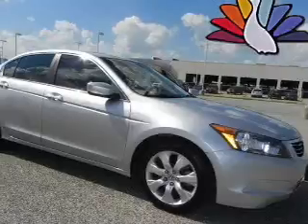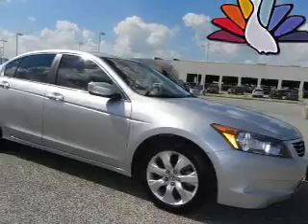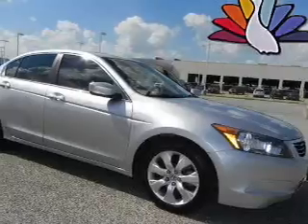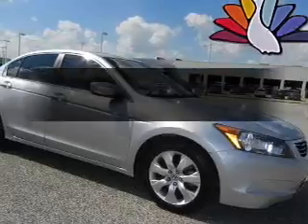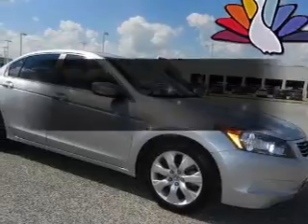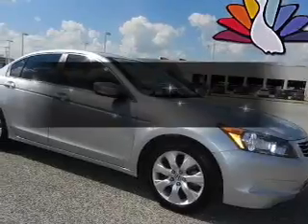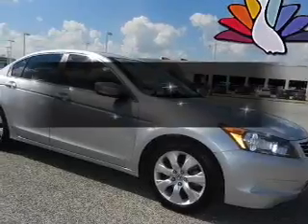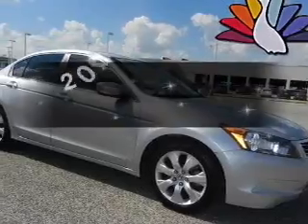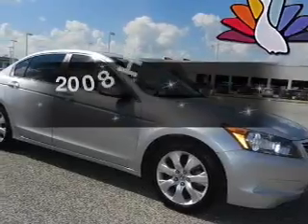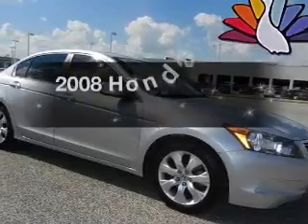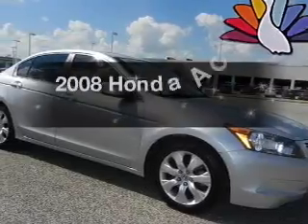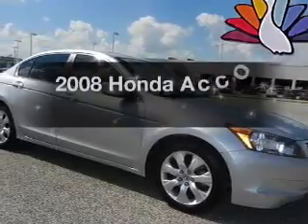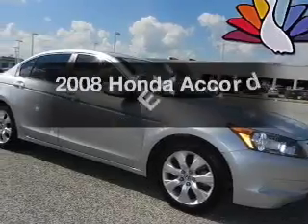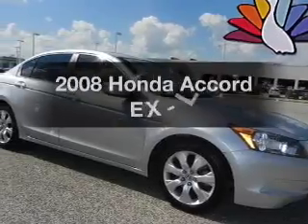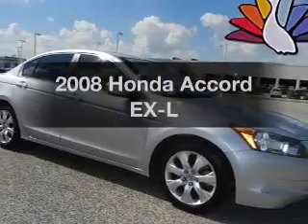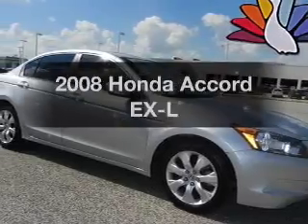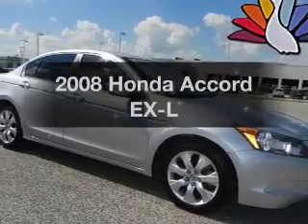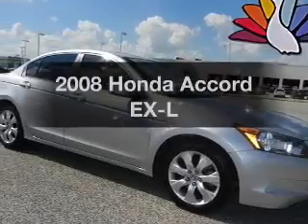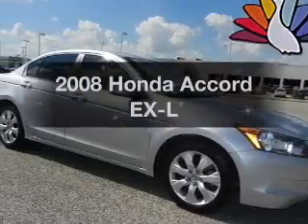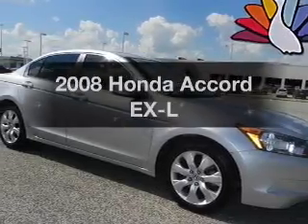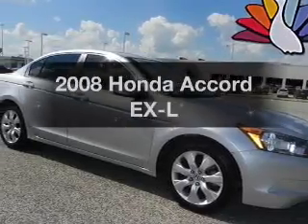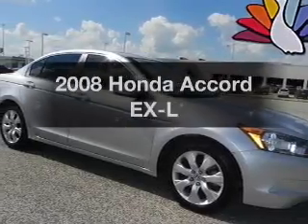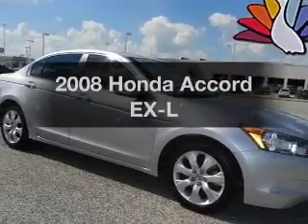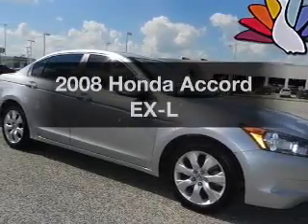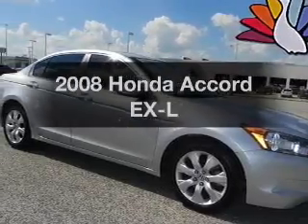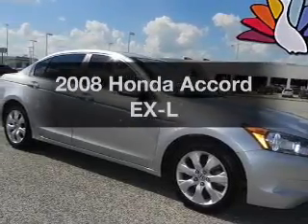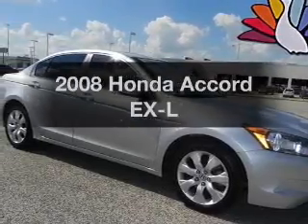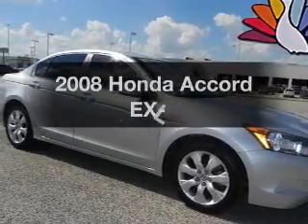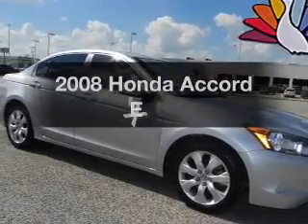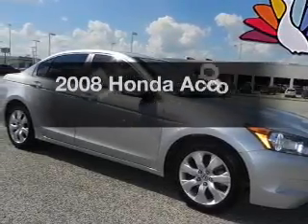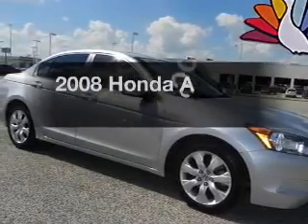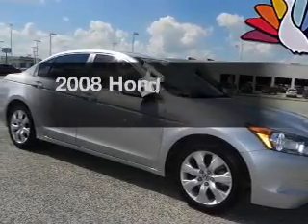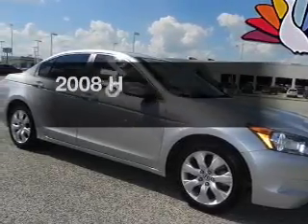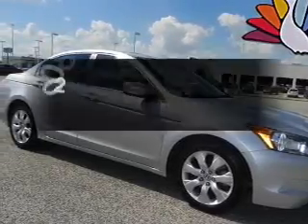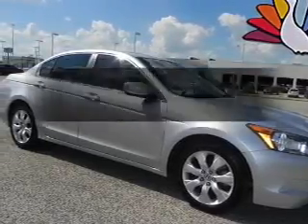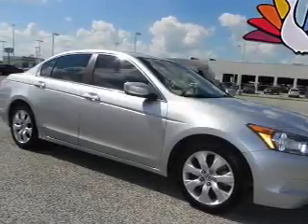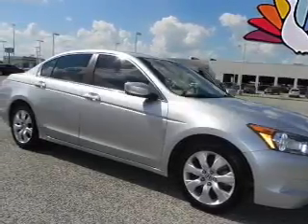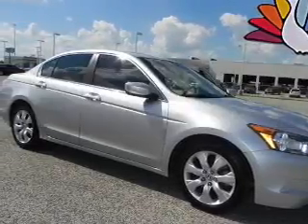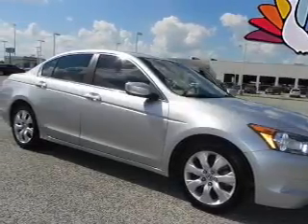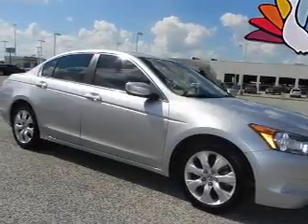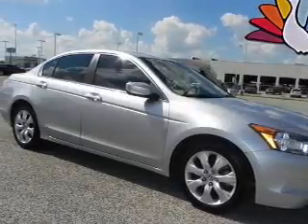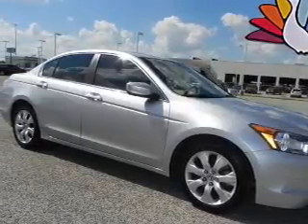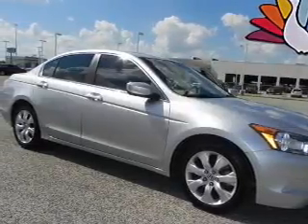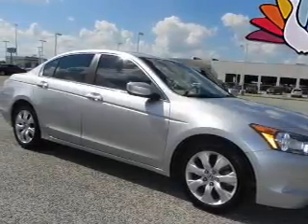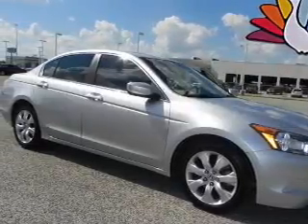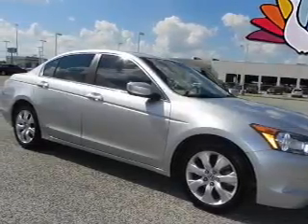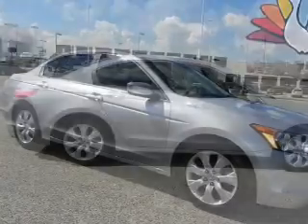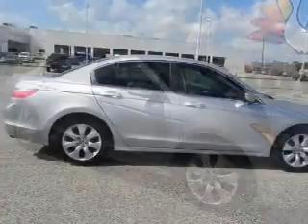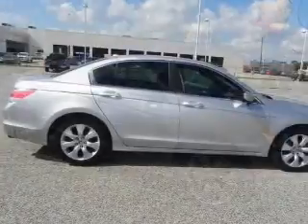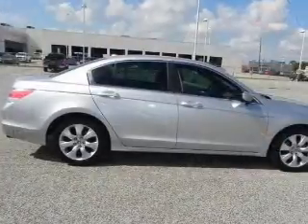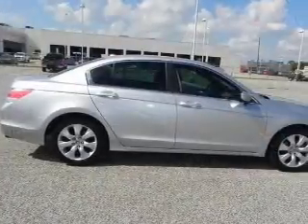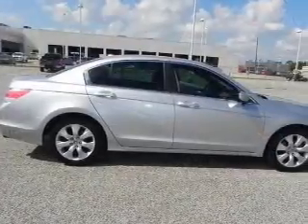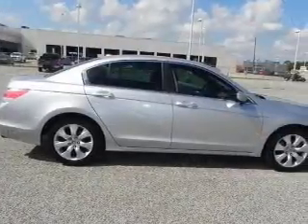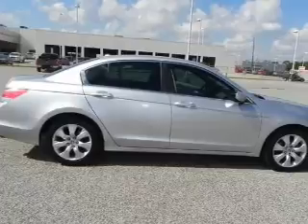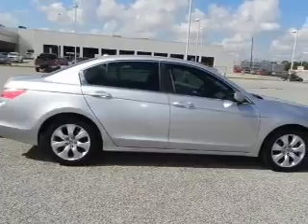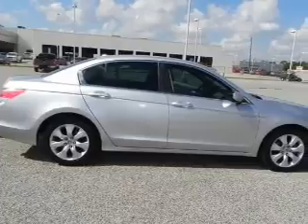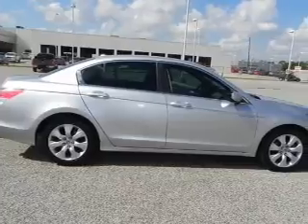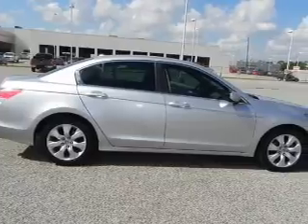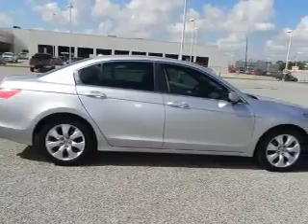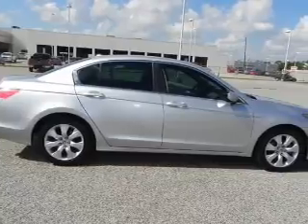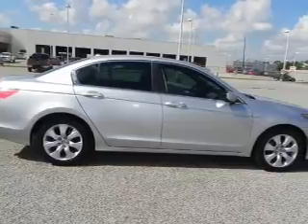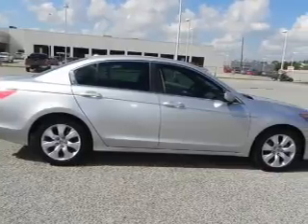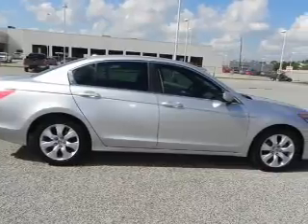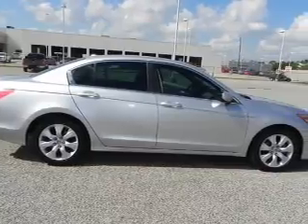Check out this 2008 Honda Accord. Everything you need under one roof with this great vehicle.